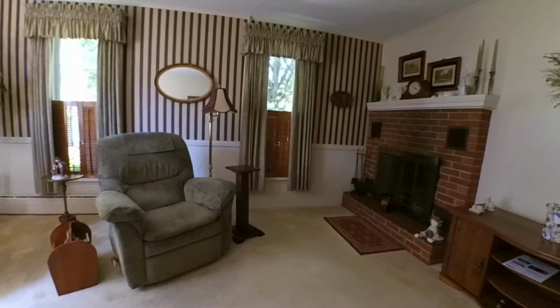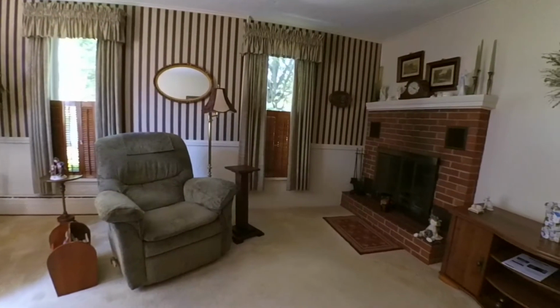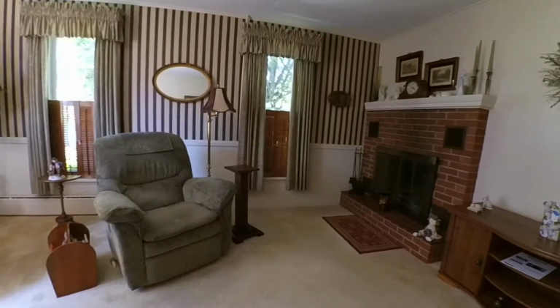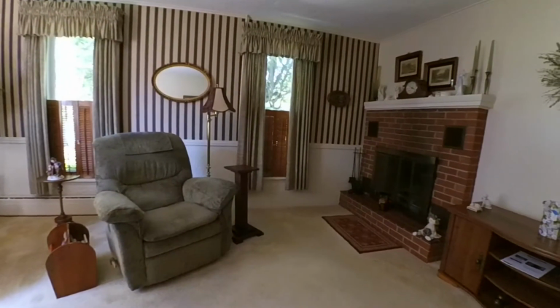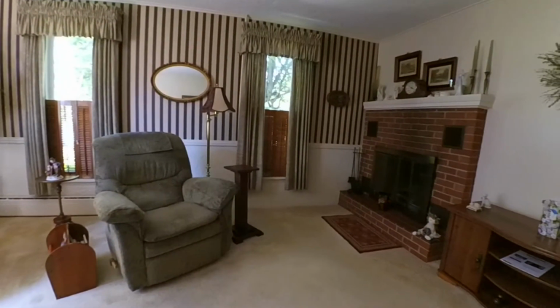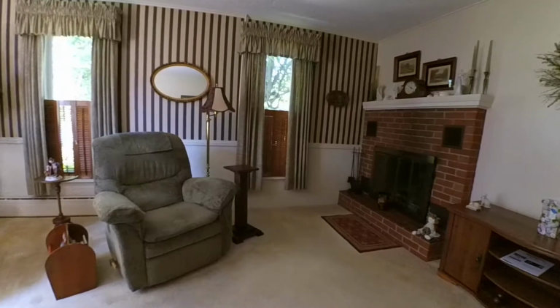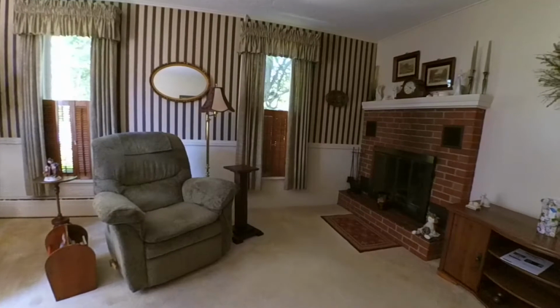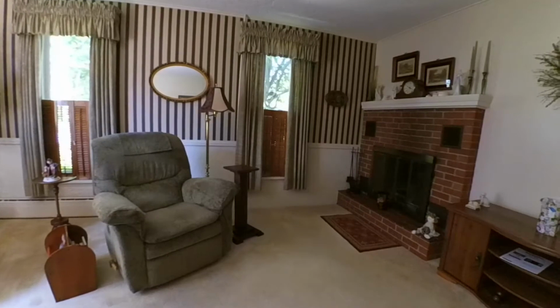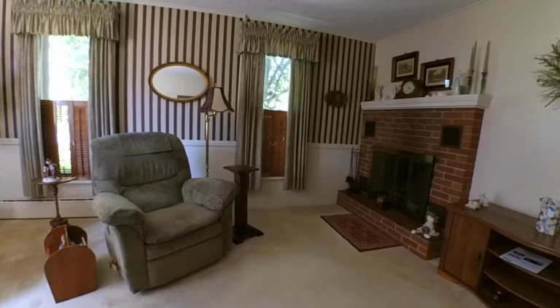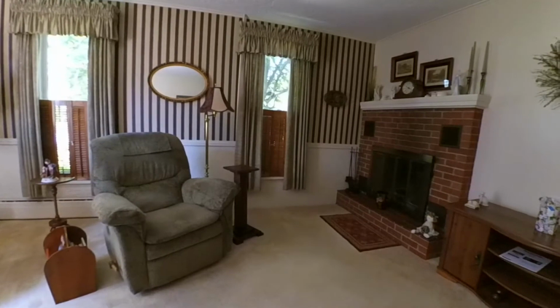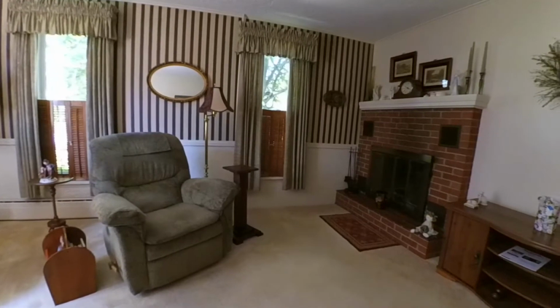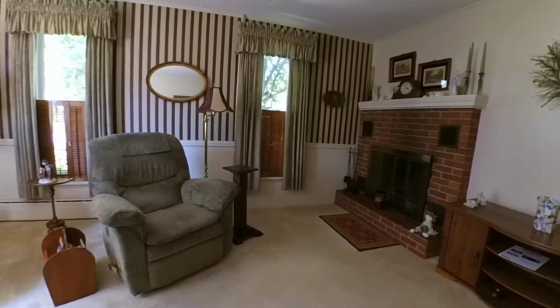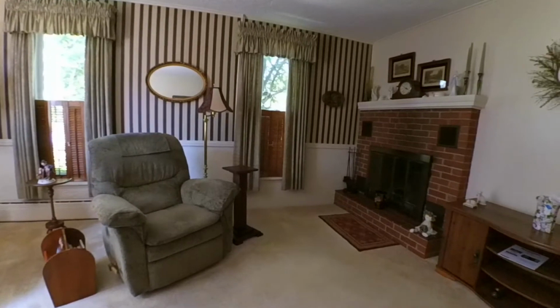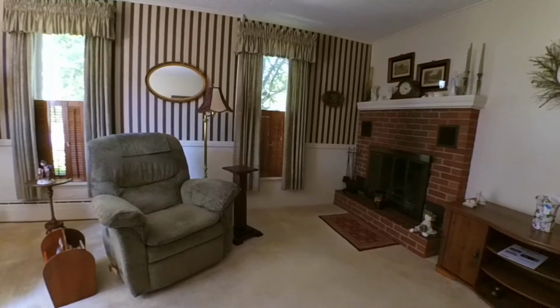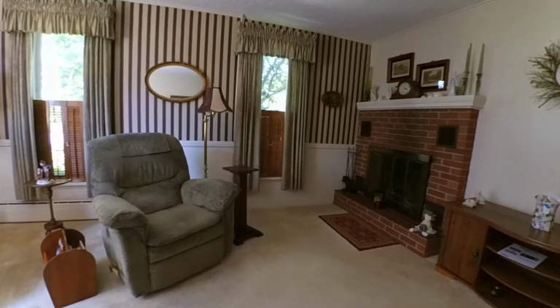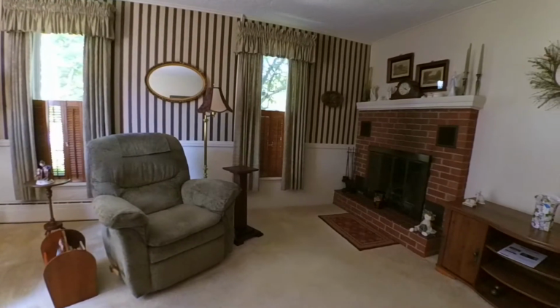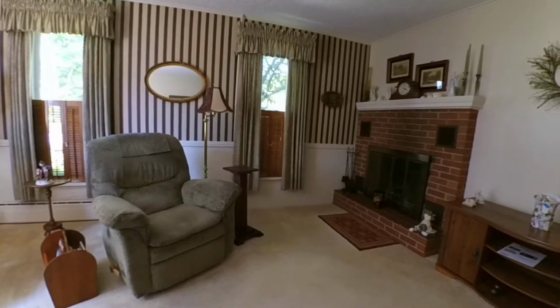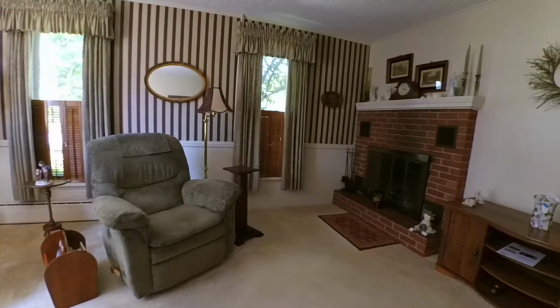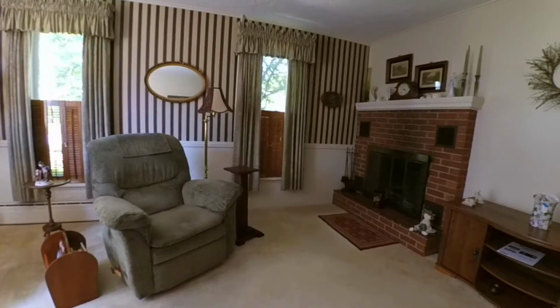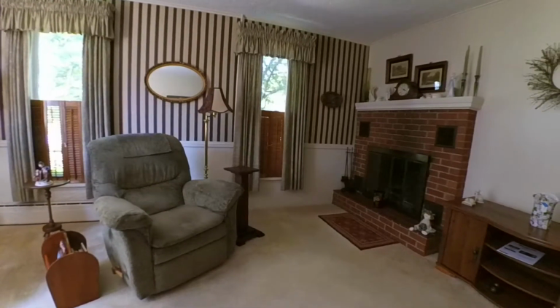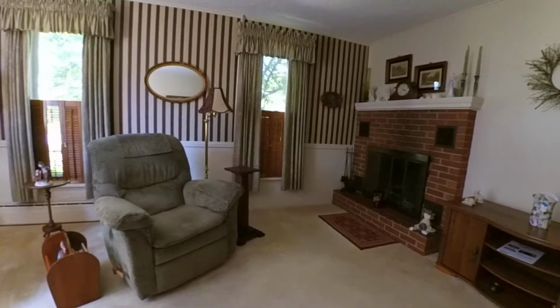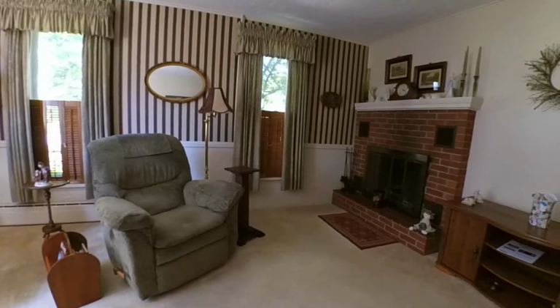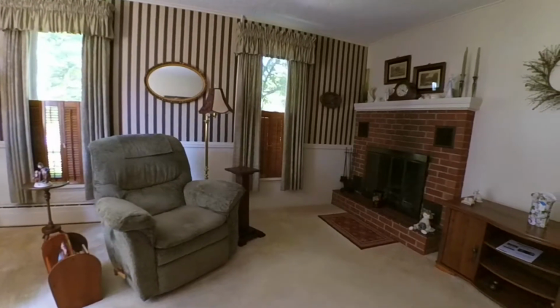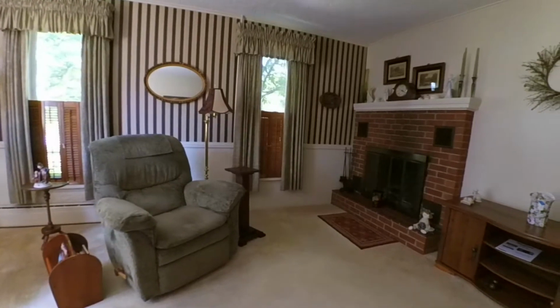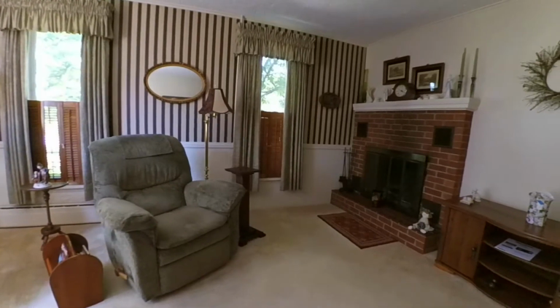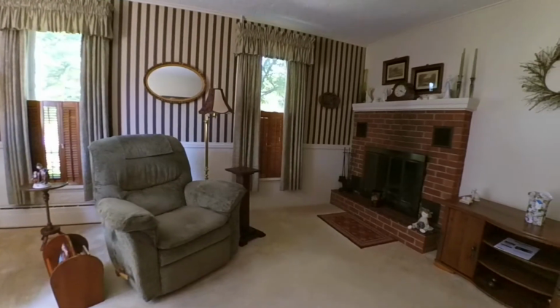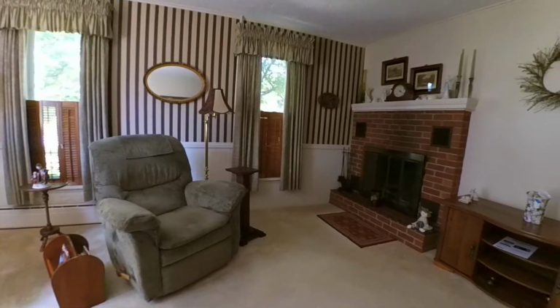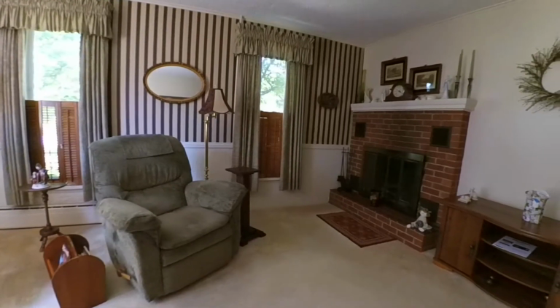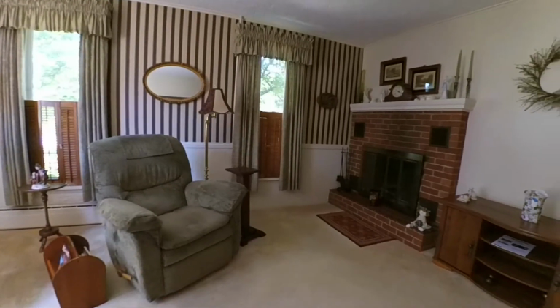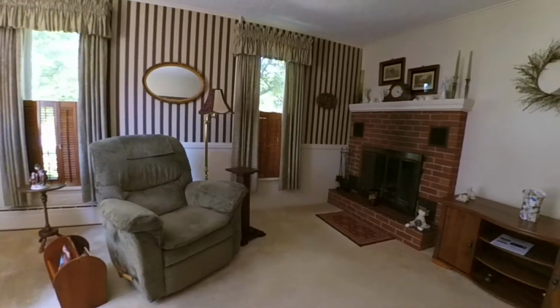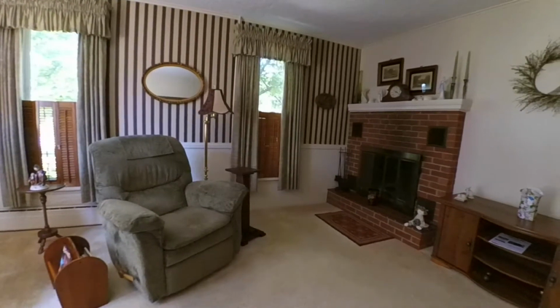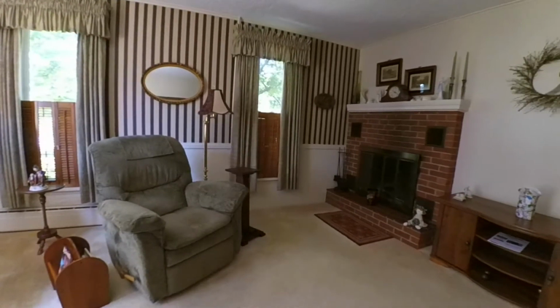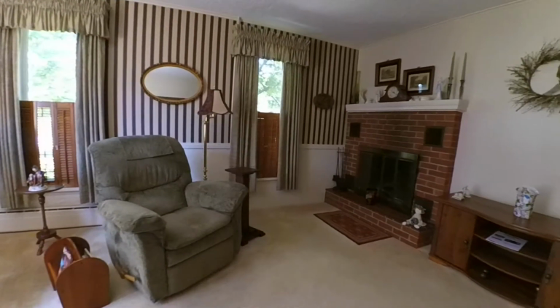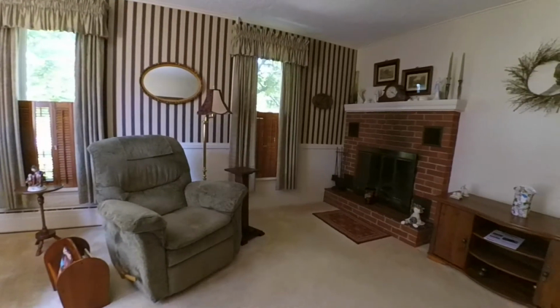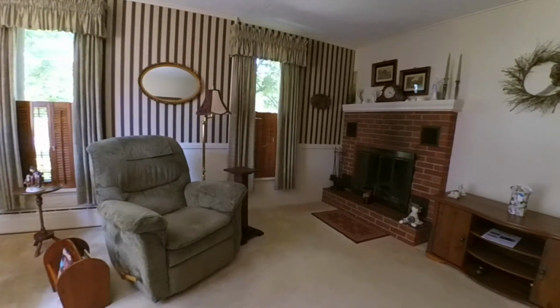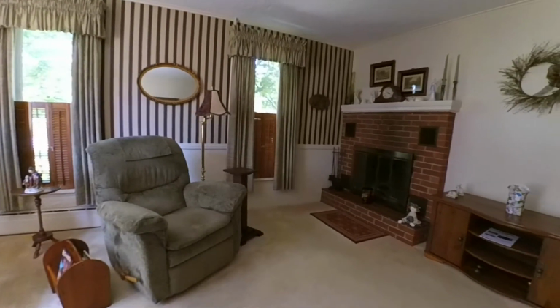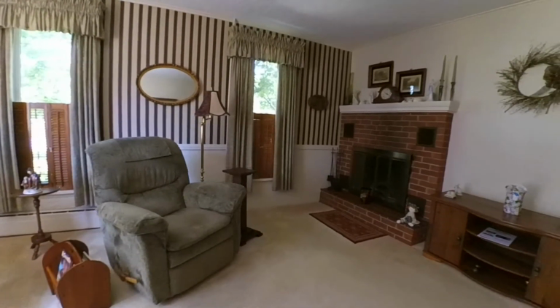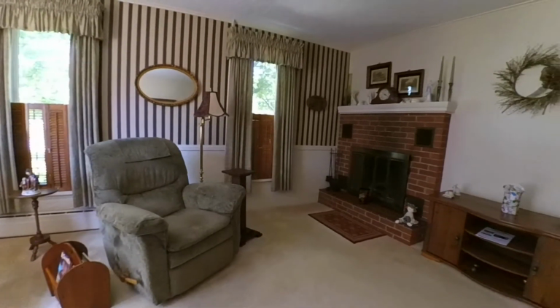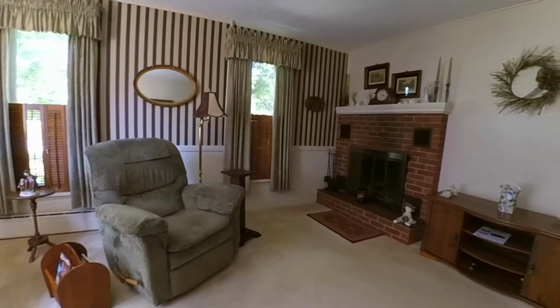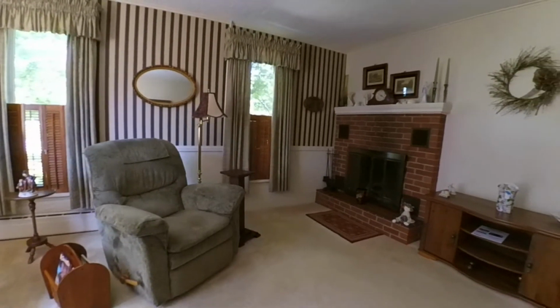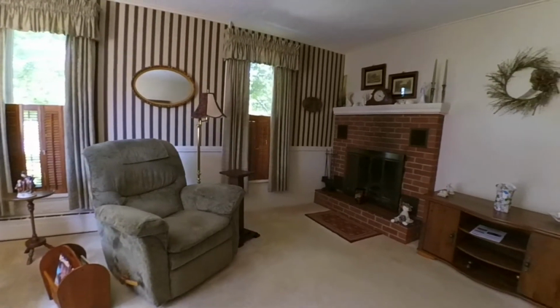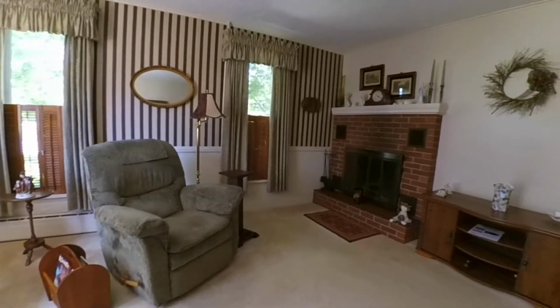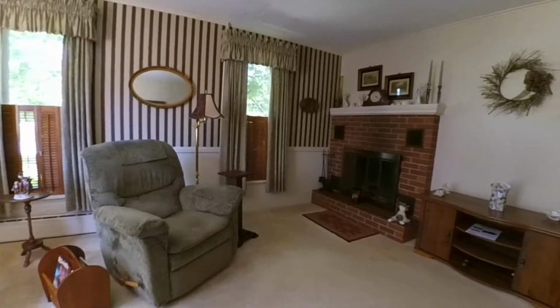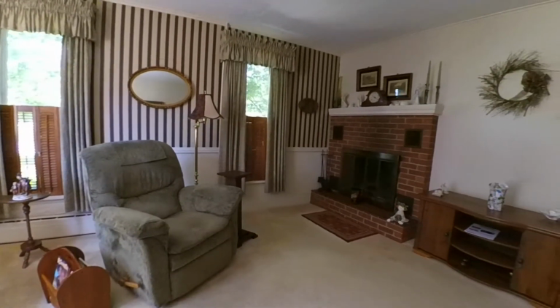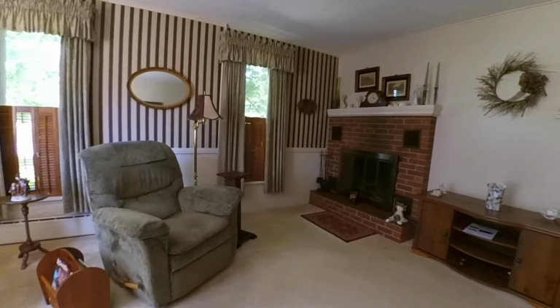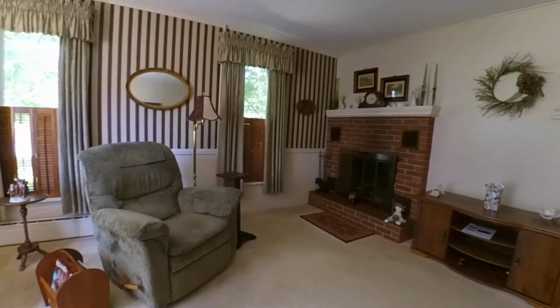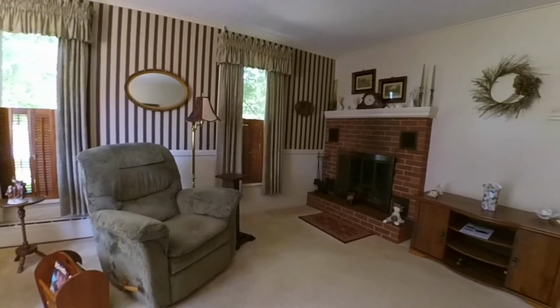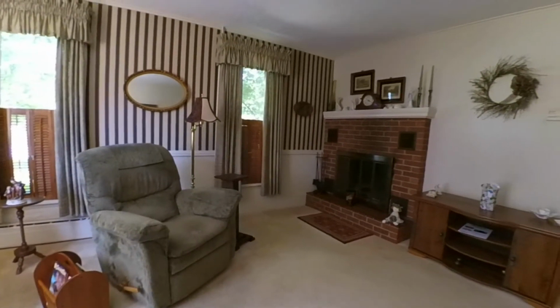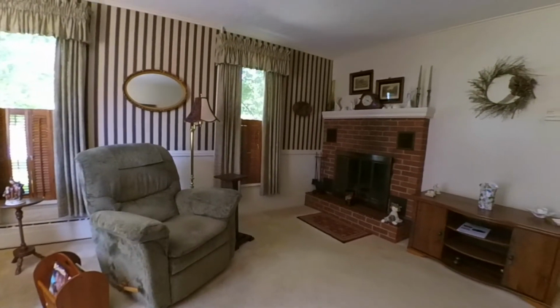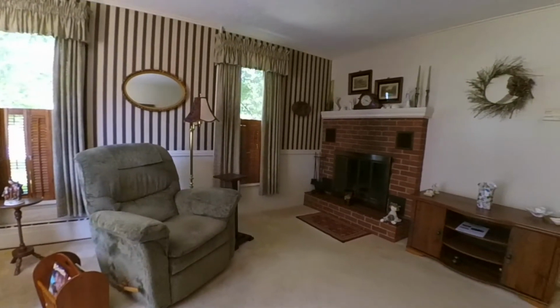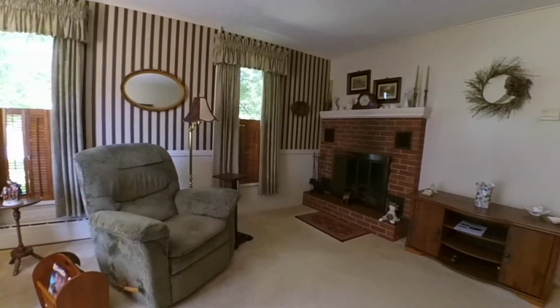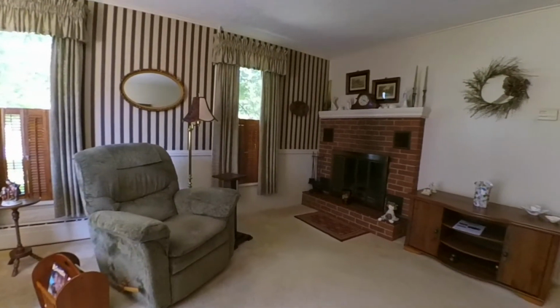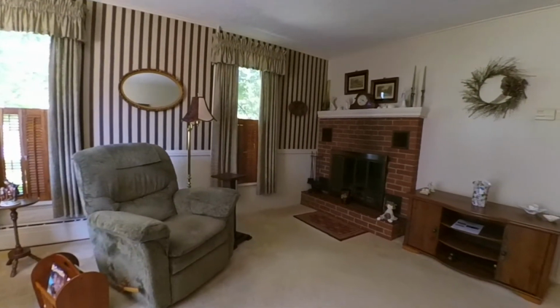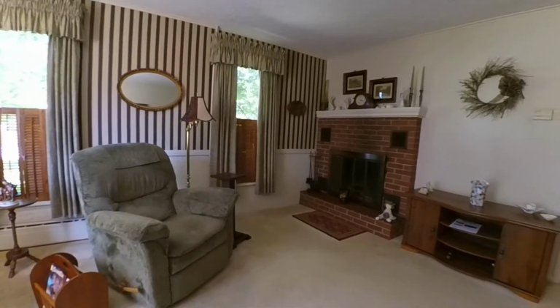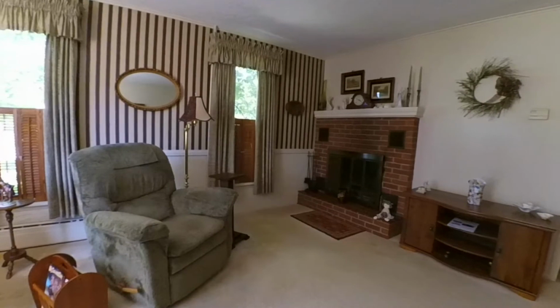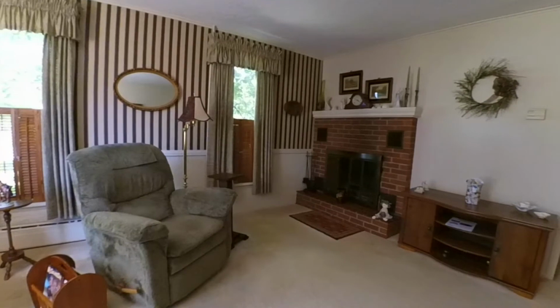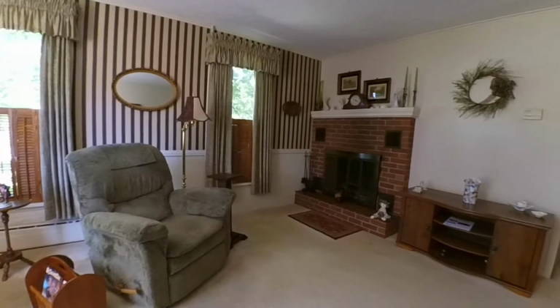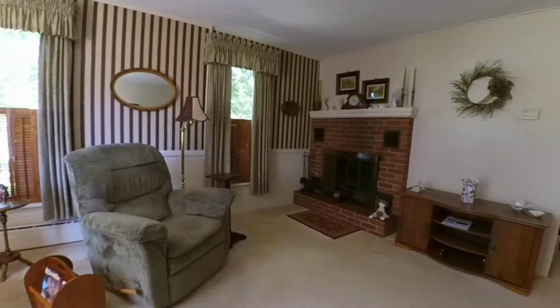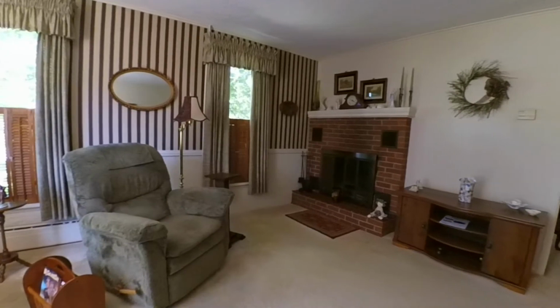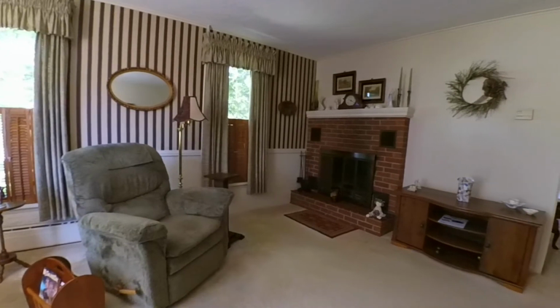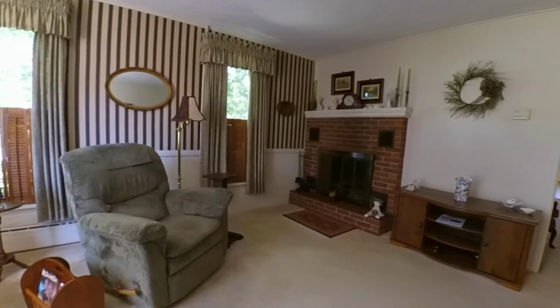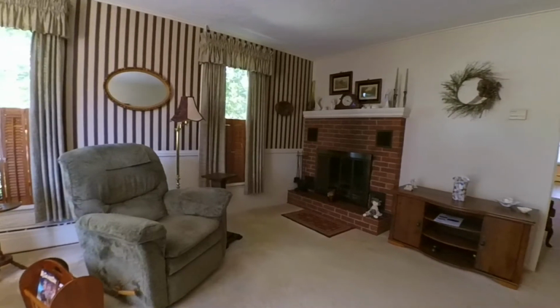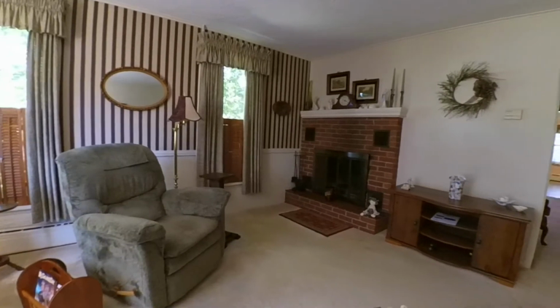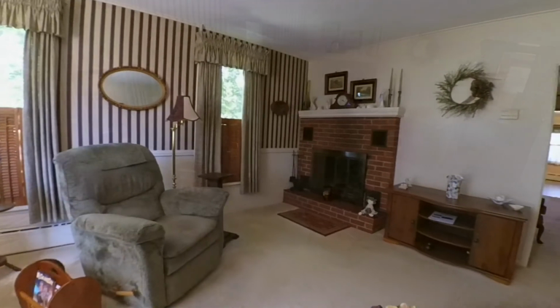To the right side, an 18x16 formal living room with warm carpet and even warmer fireplace.